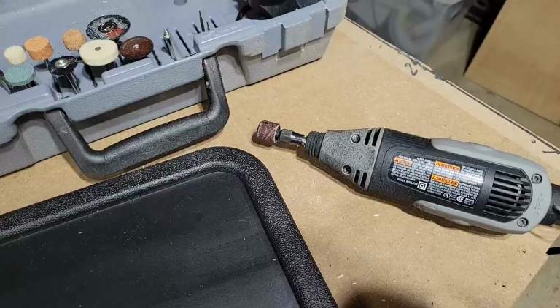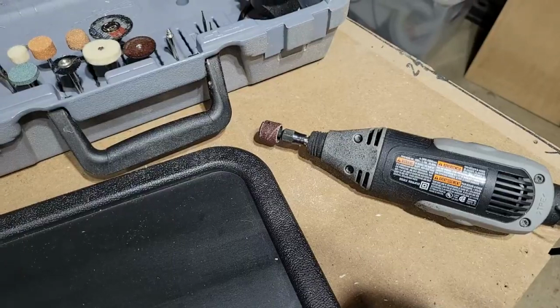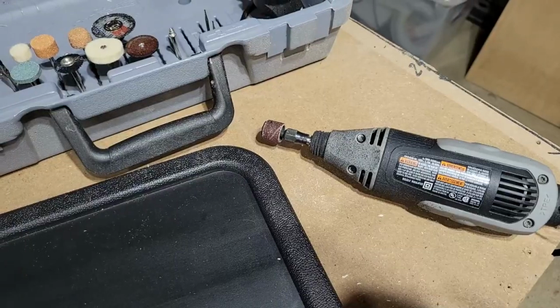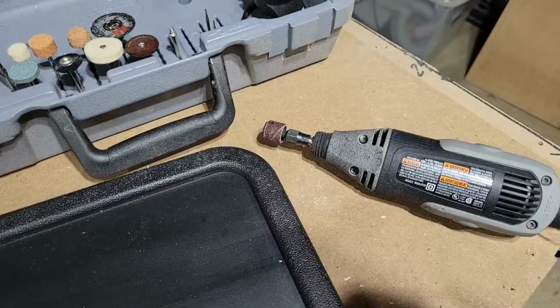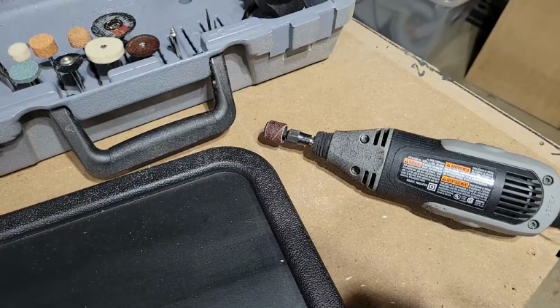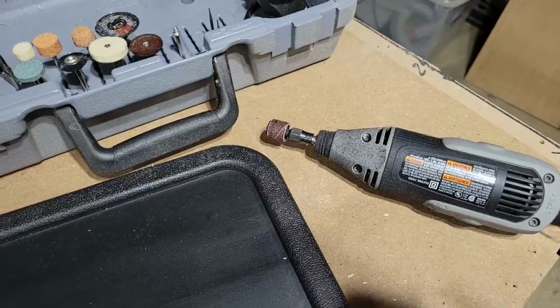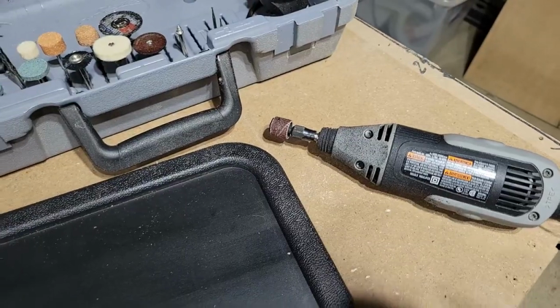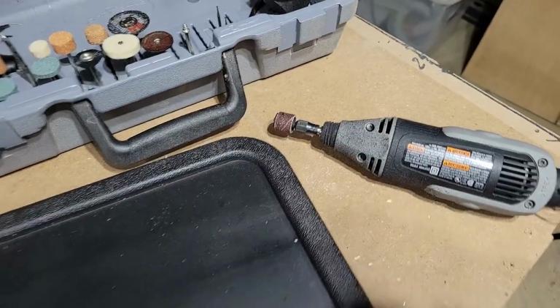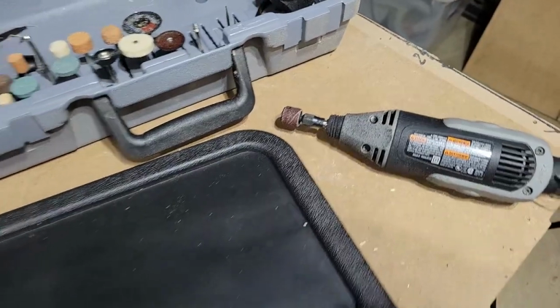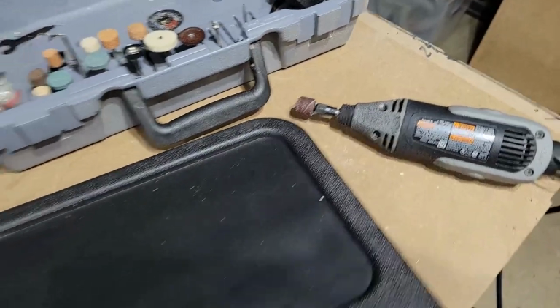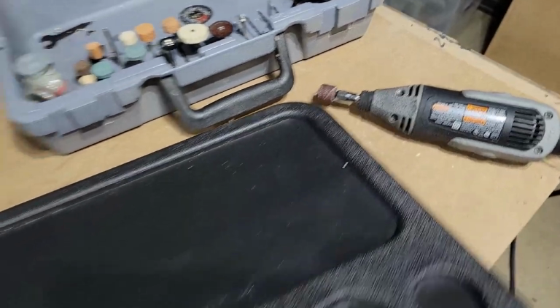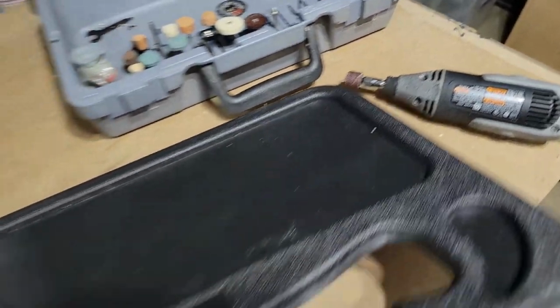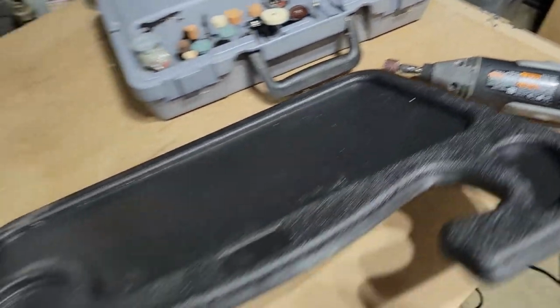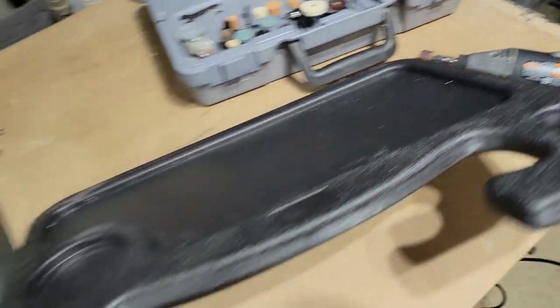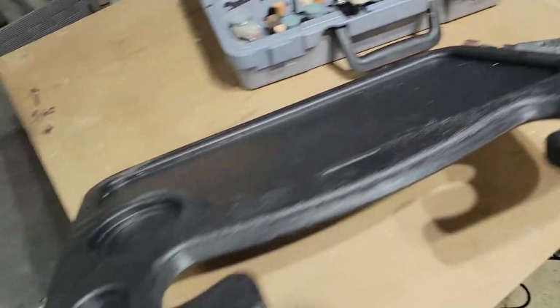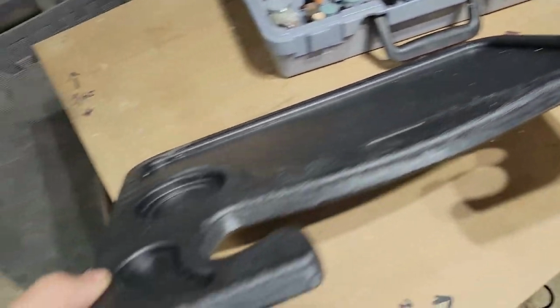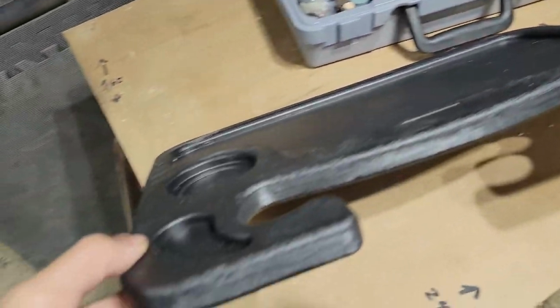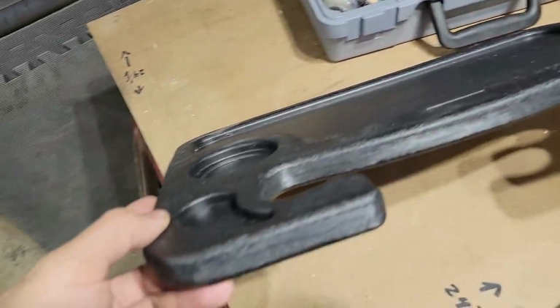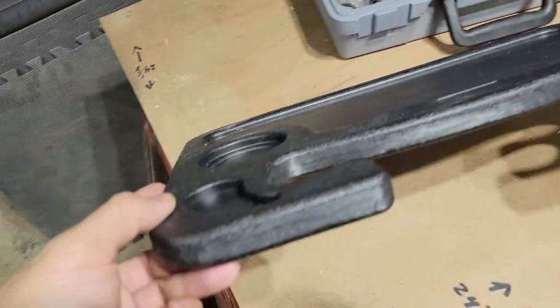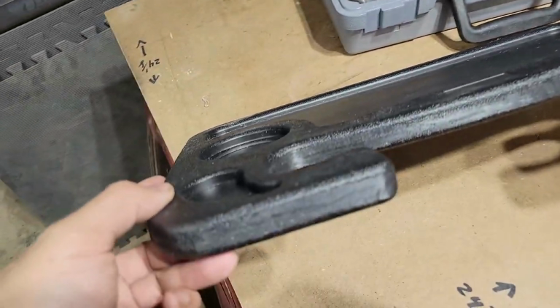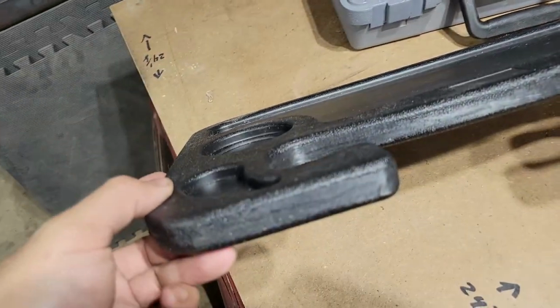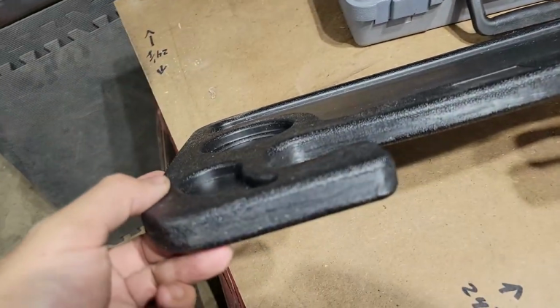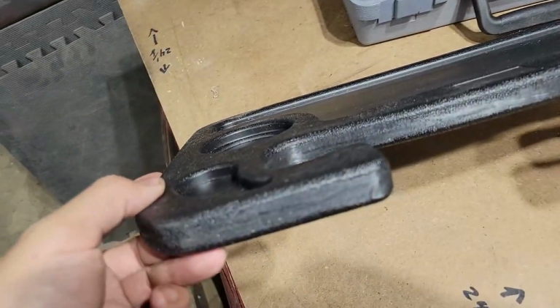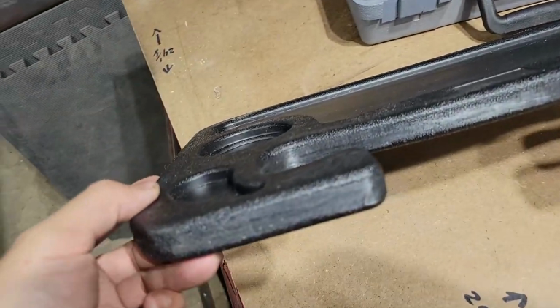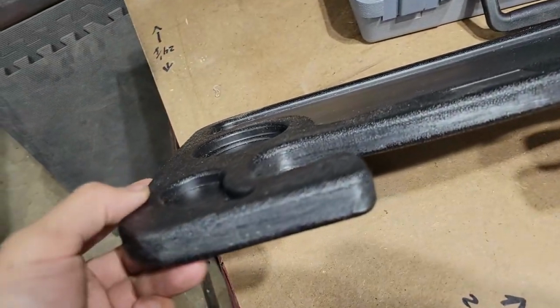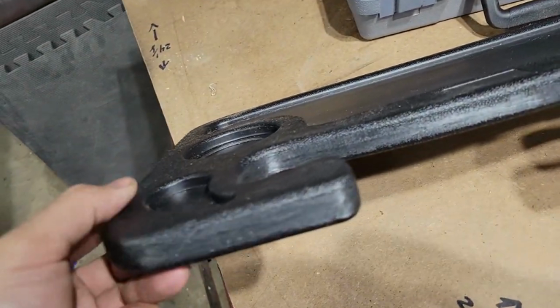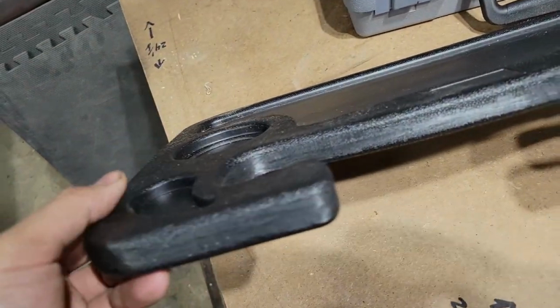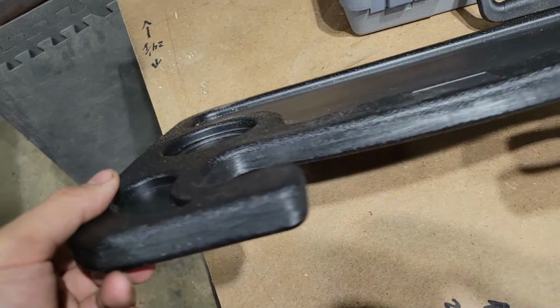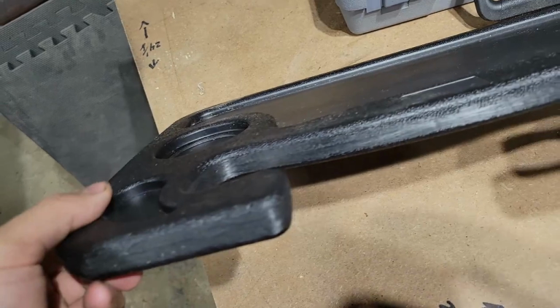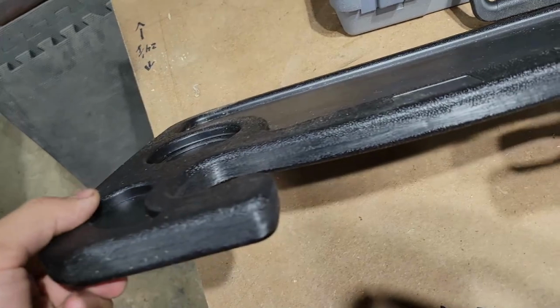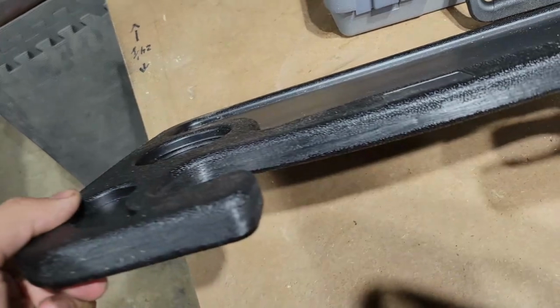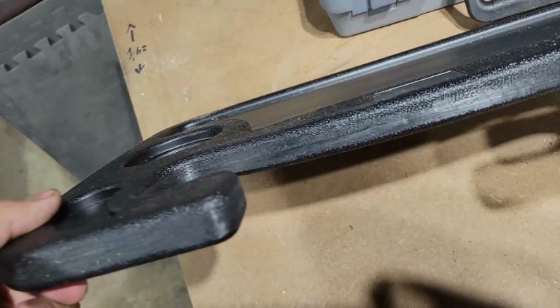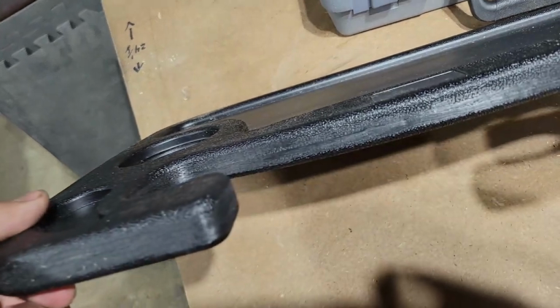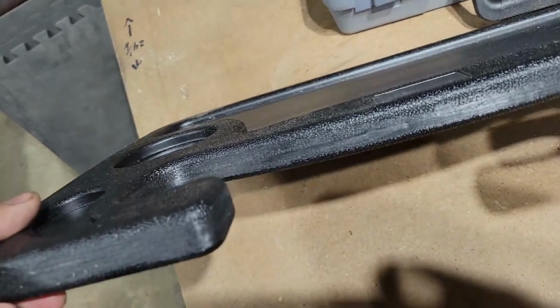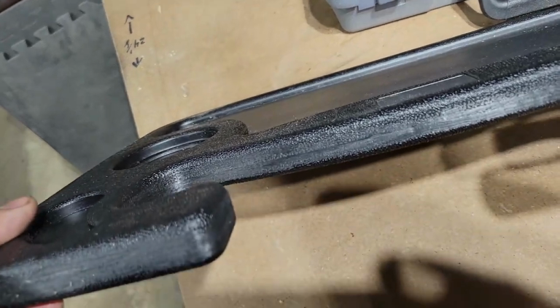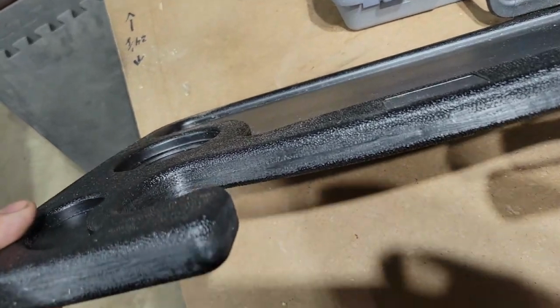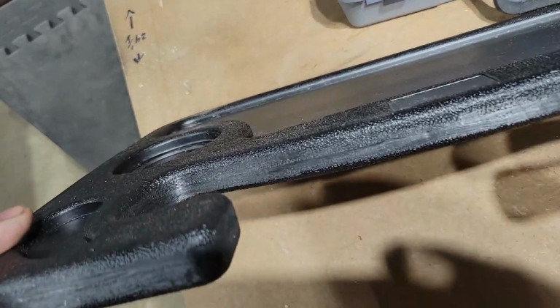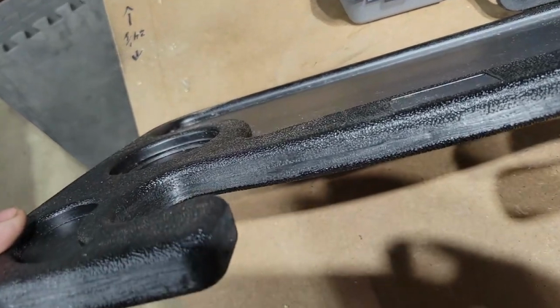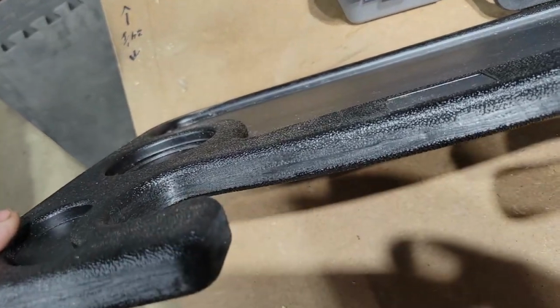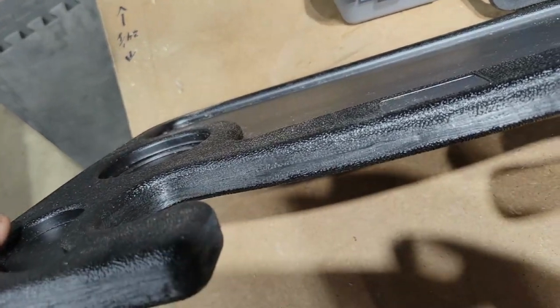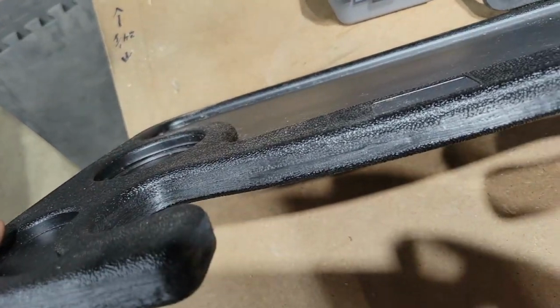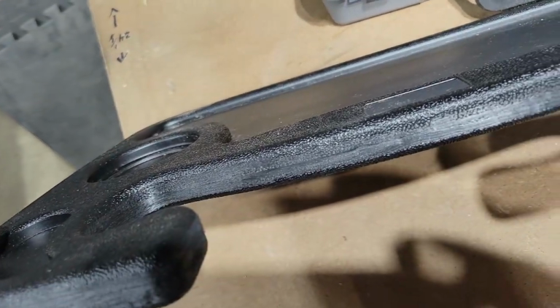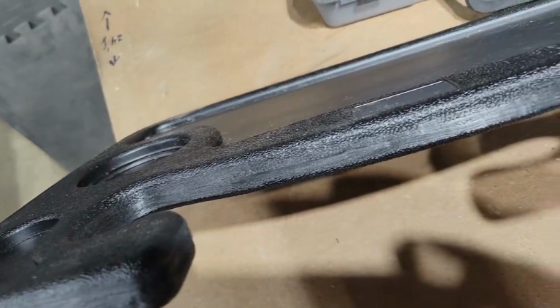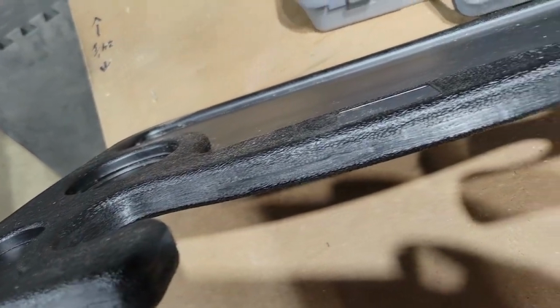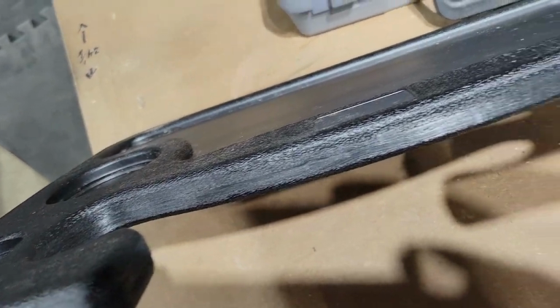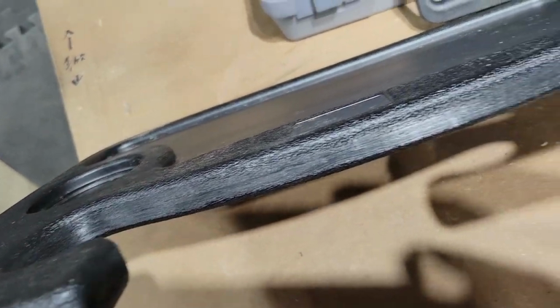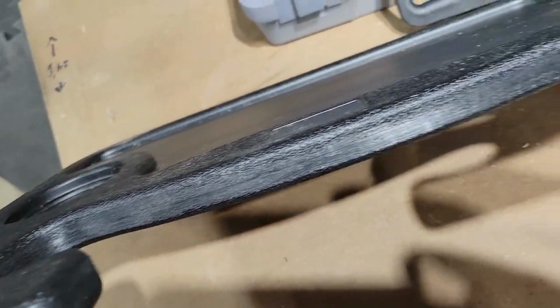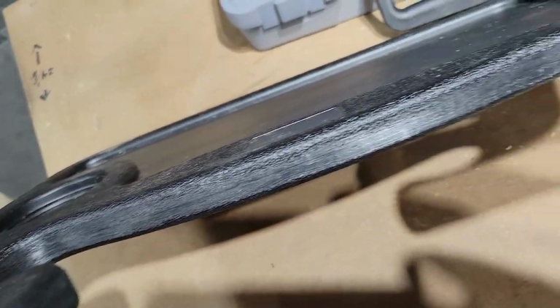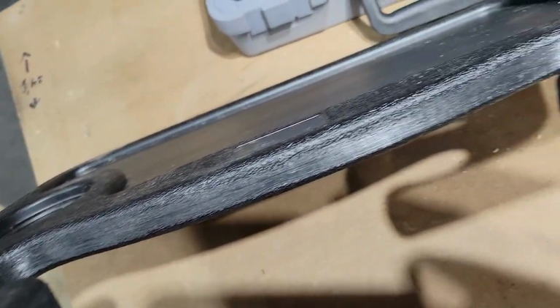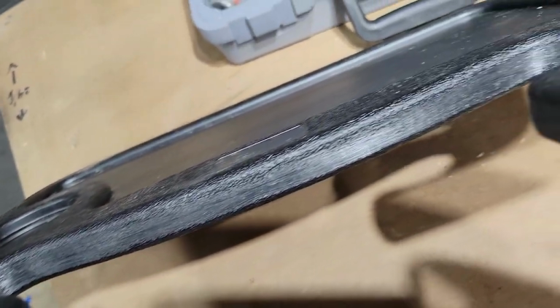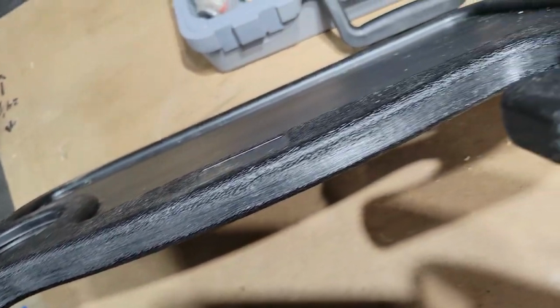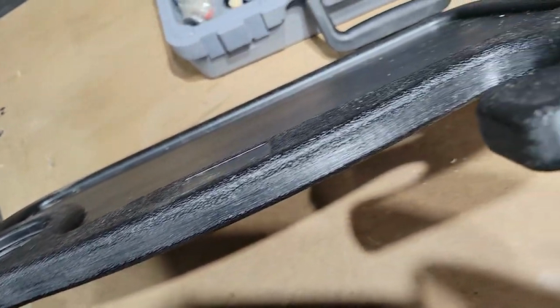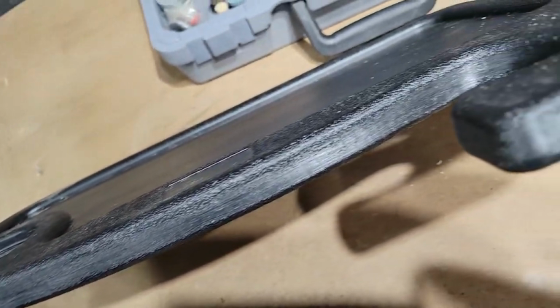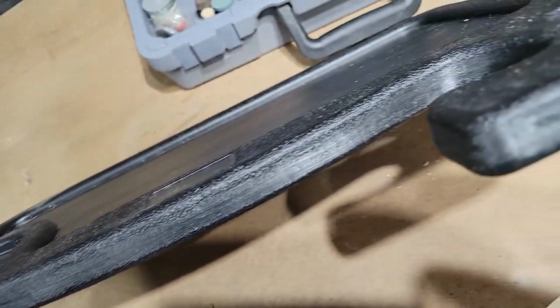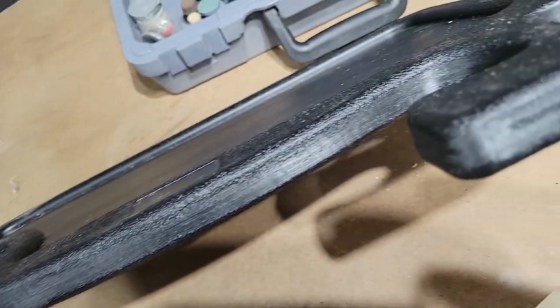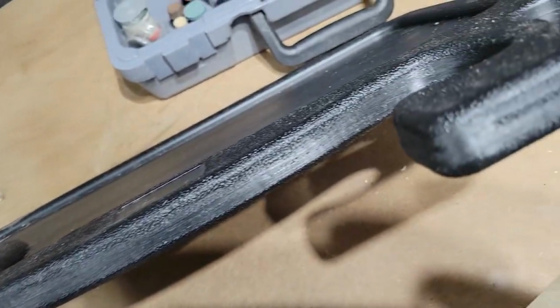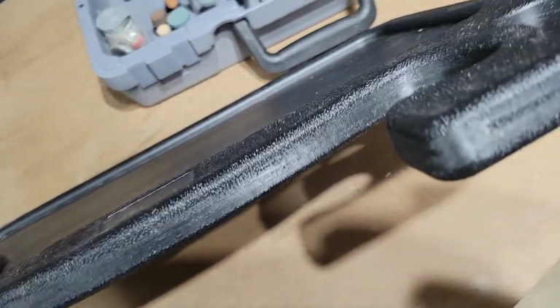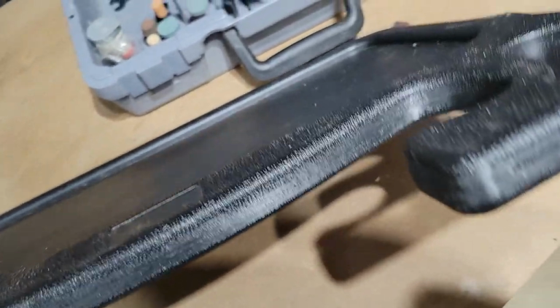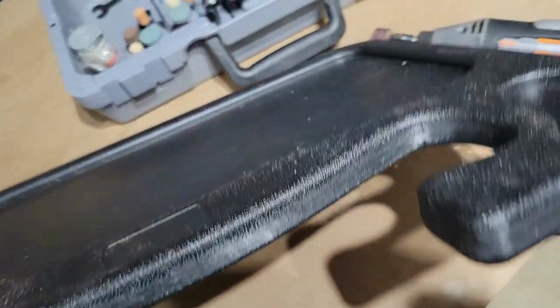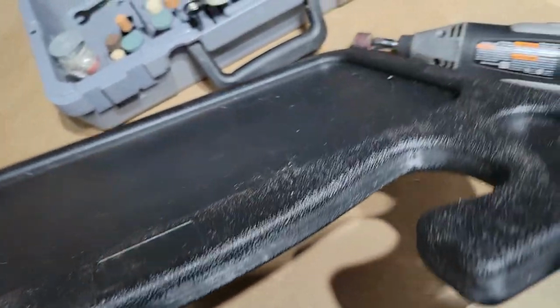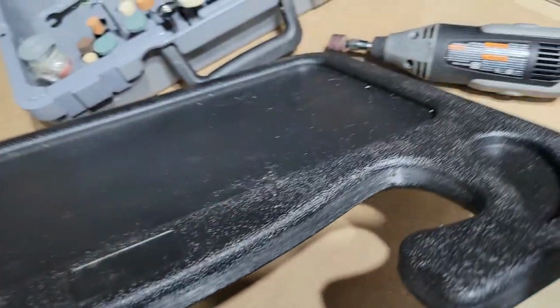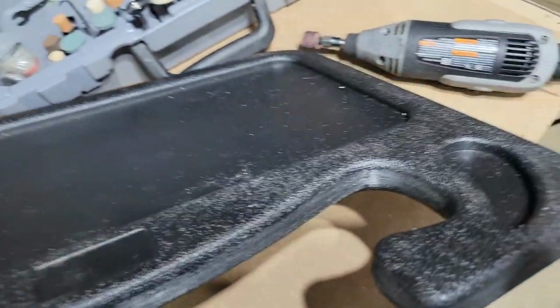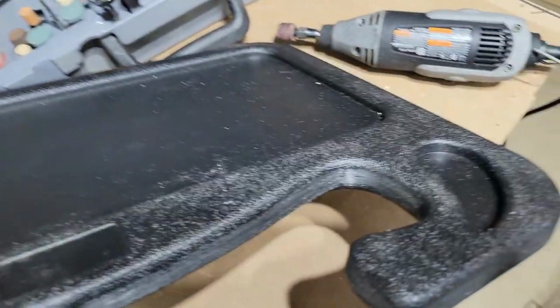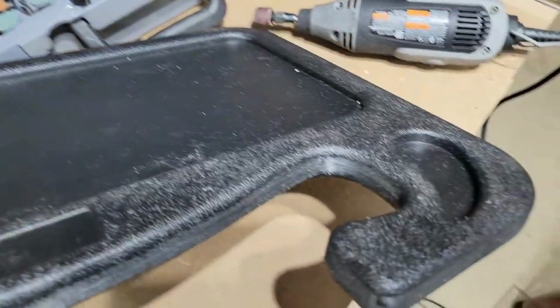I used my Dremel sanding drum to smooth out the seam. I did this entire side to keep it looking consistent and to reduce the chances of scratching up anything.